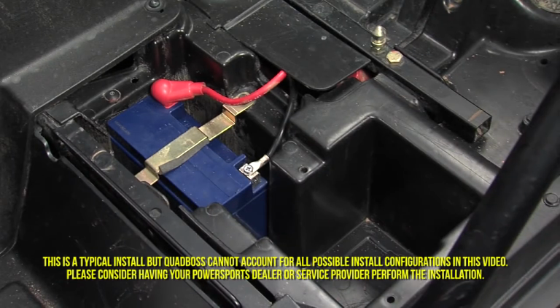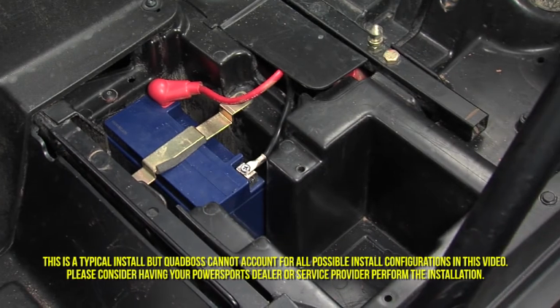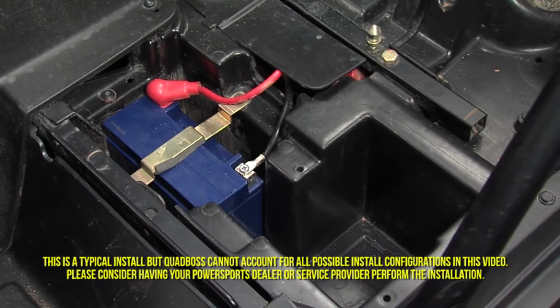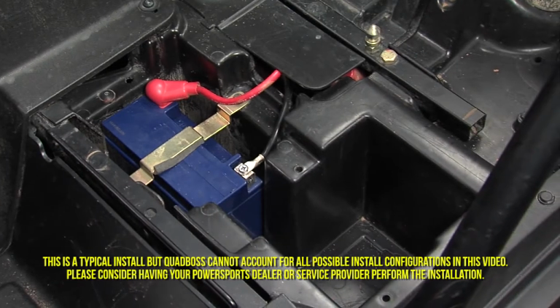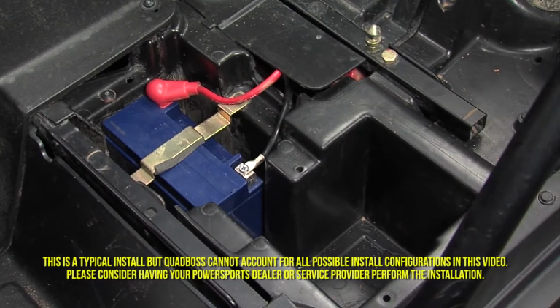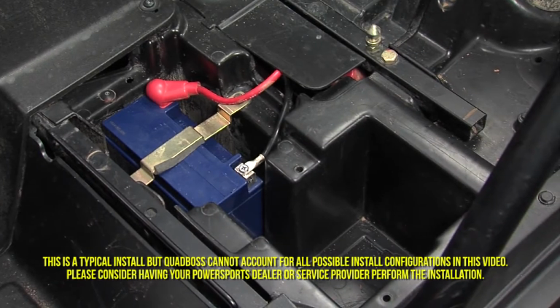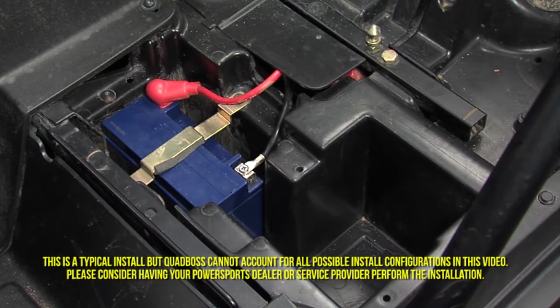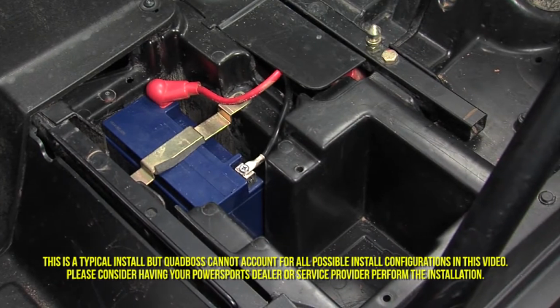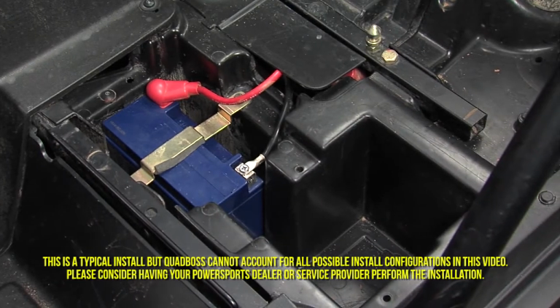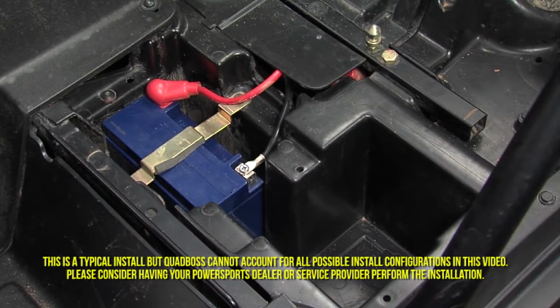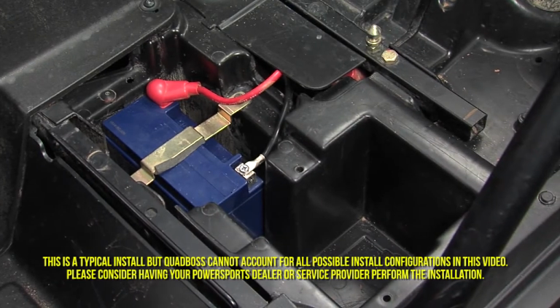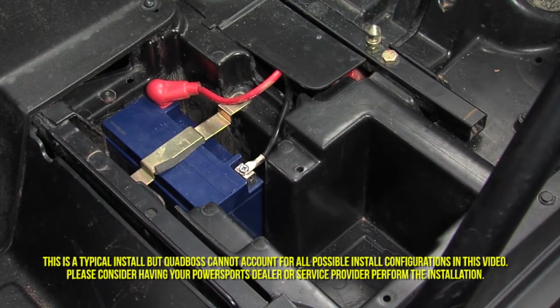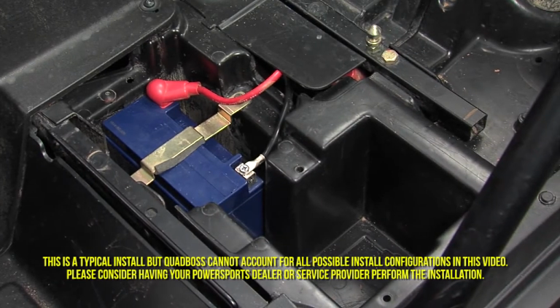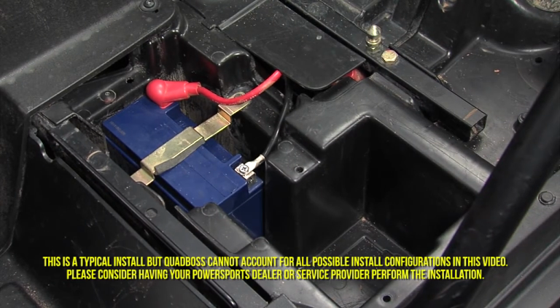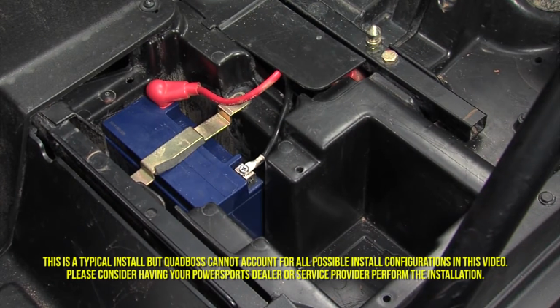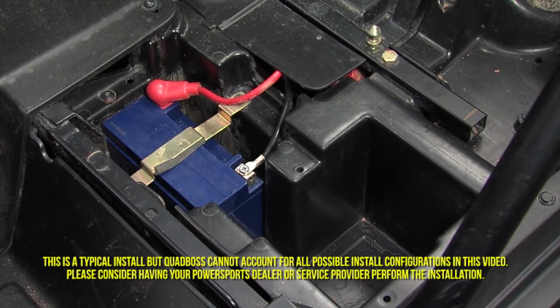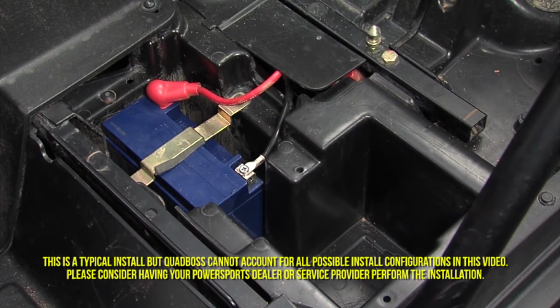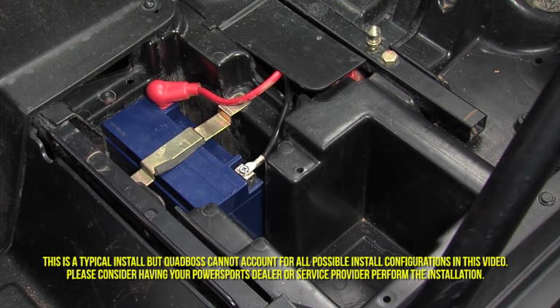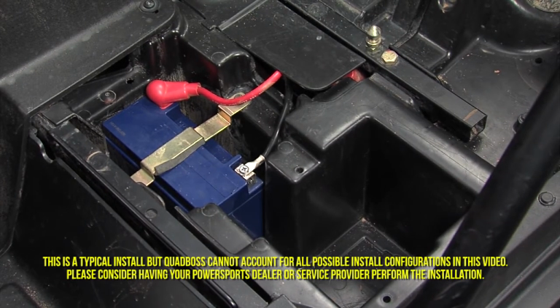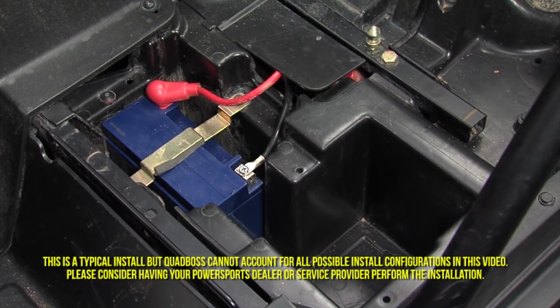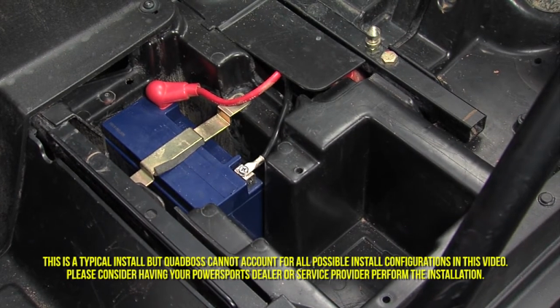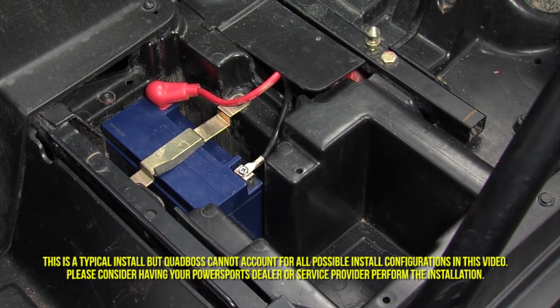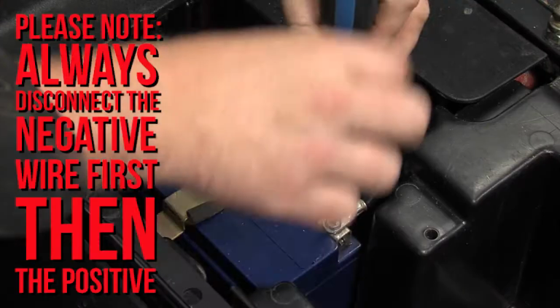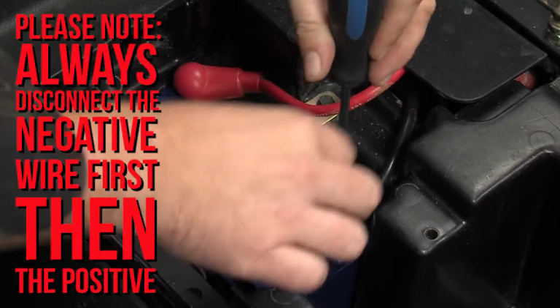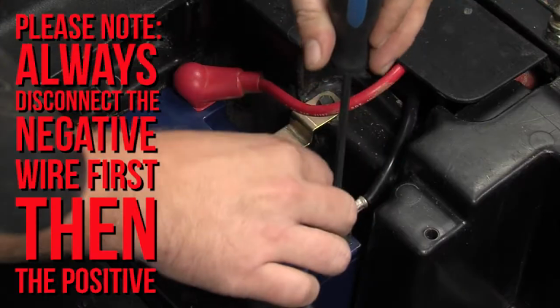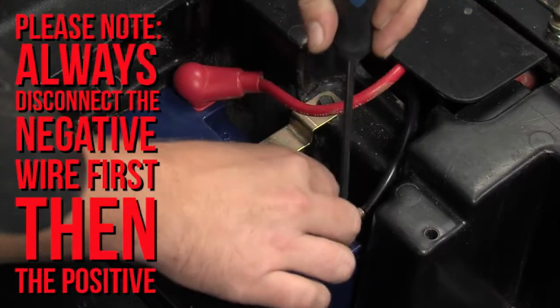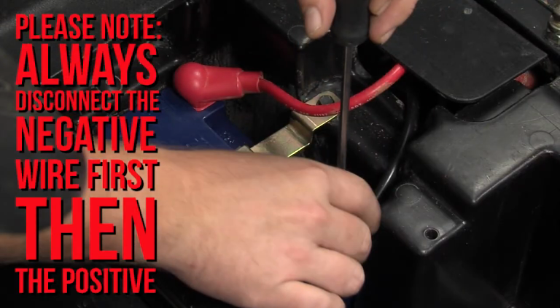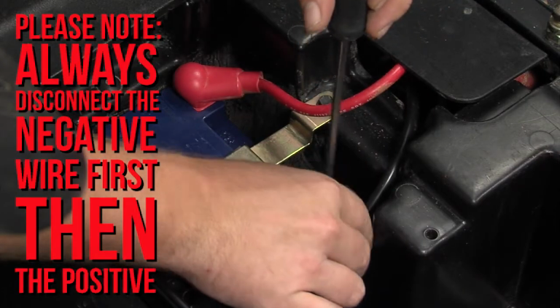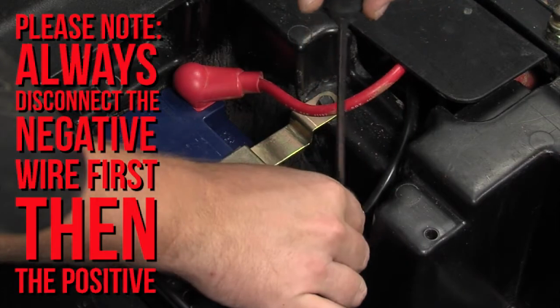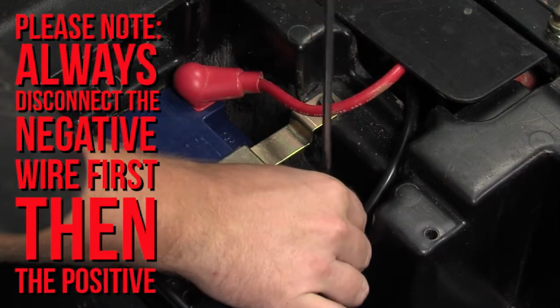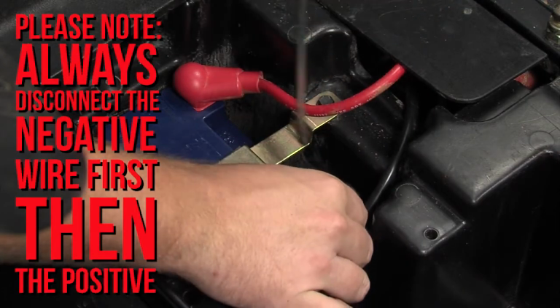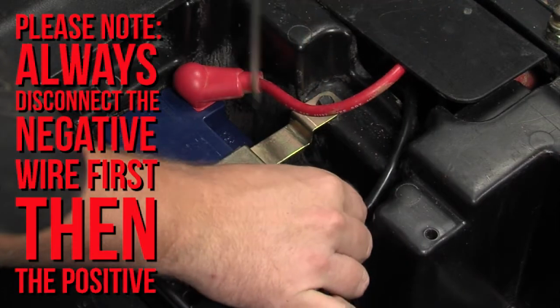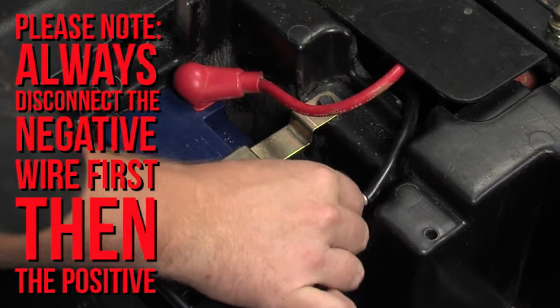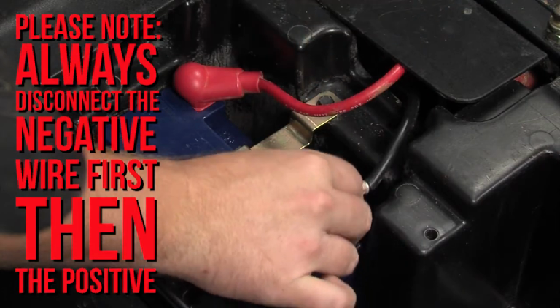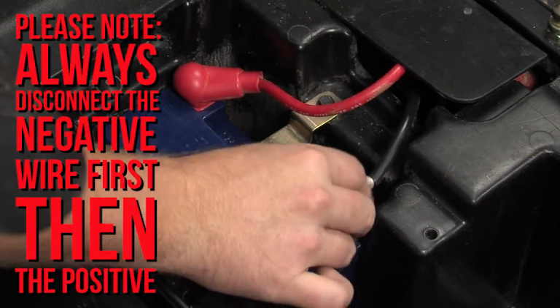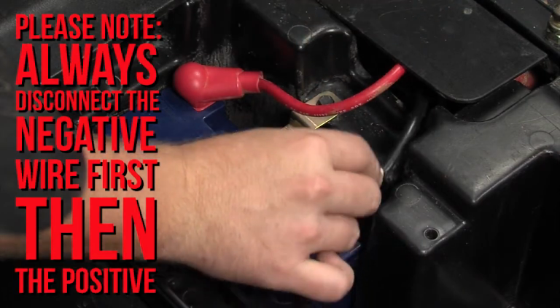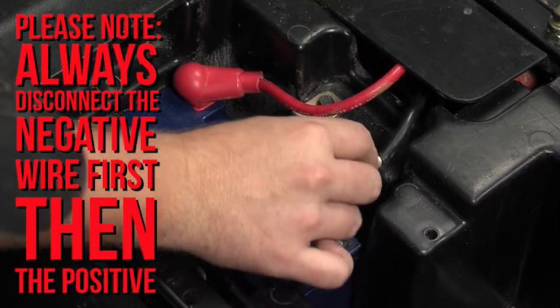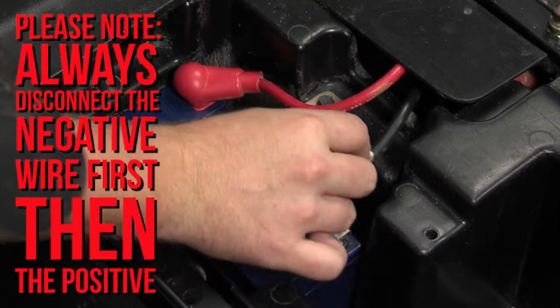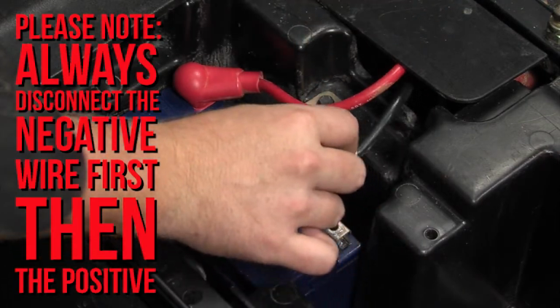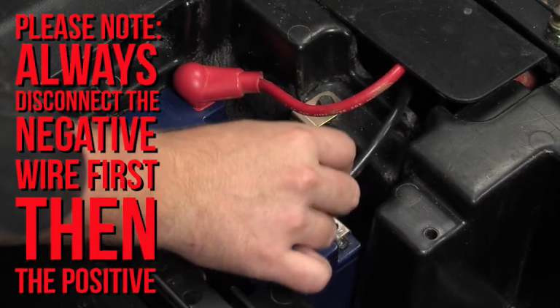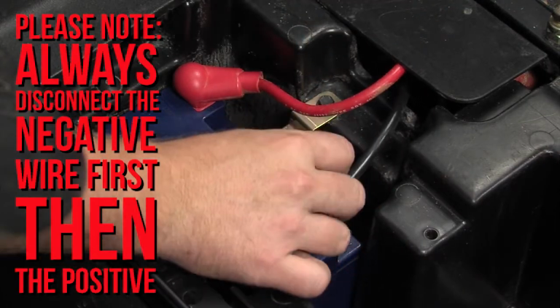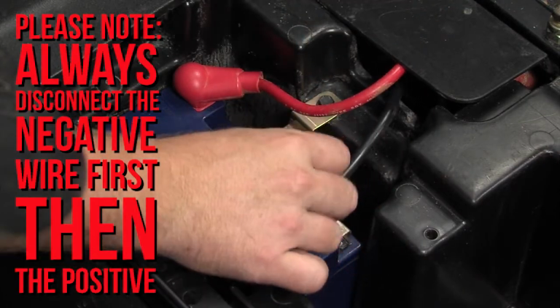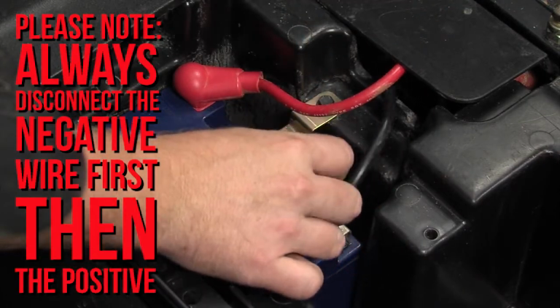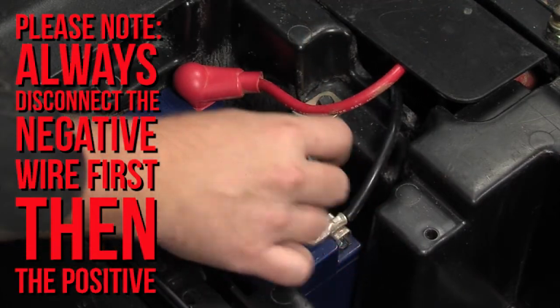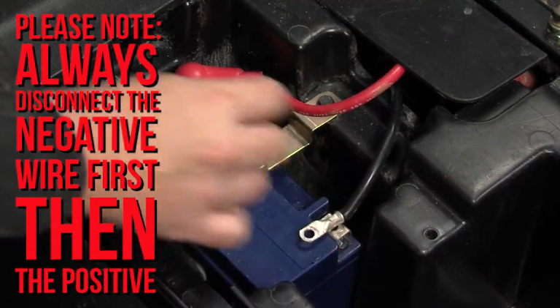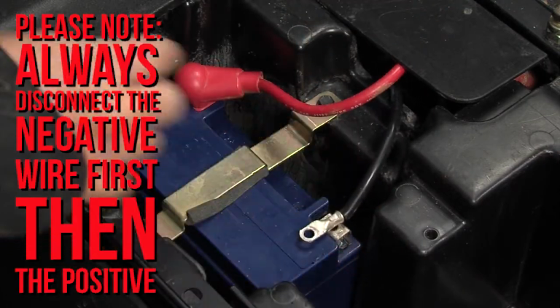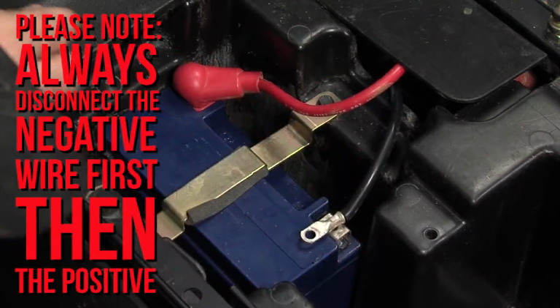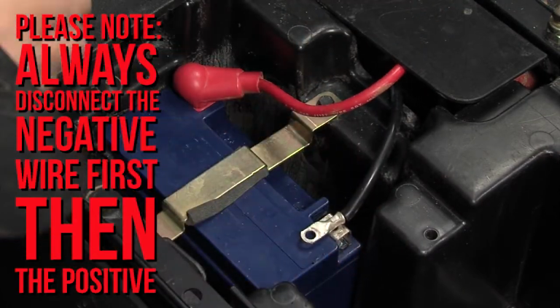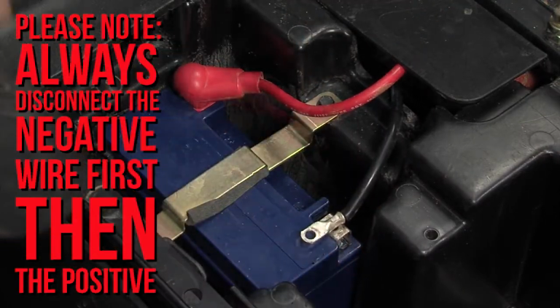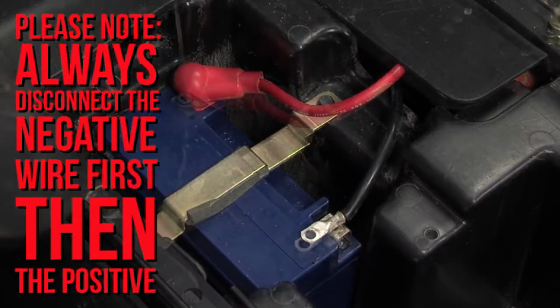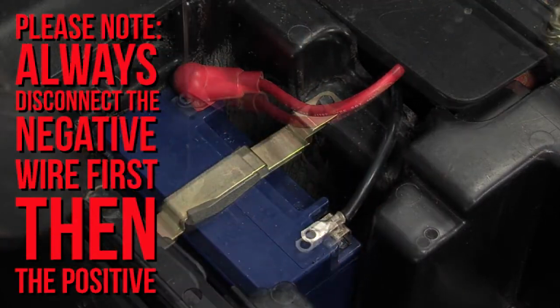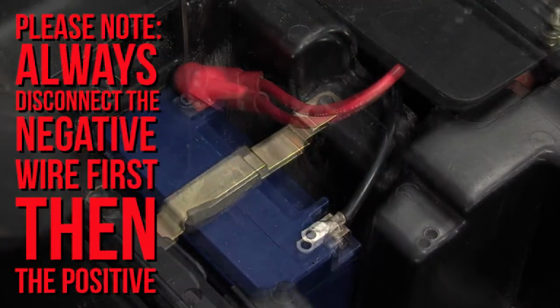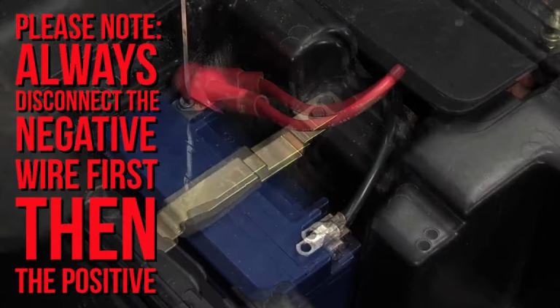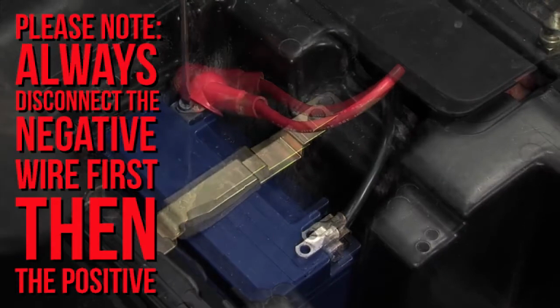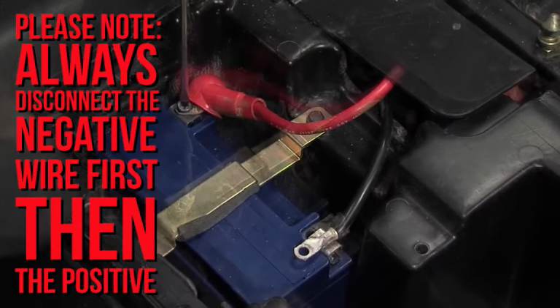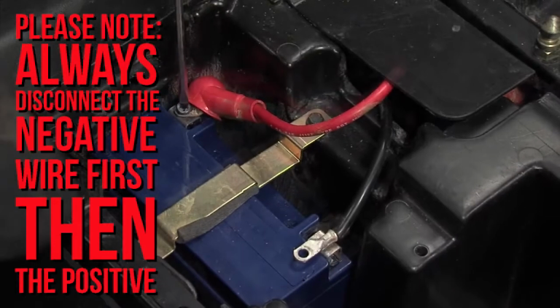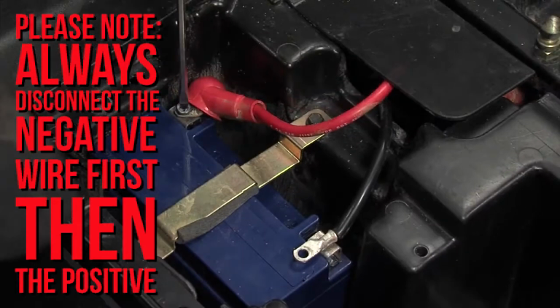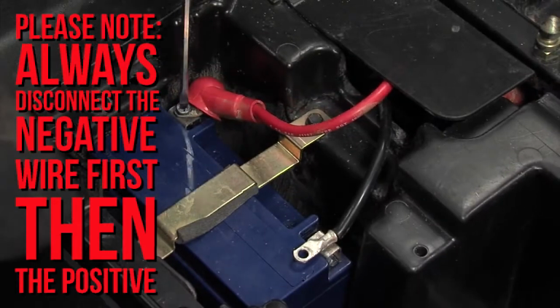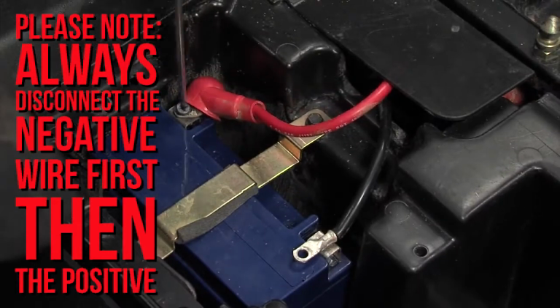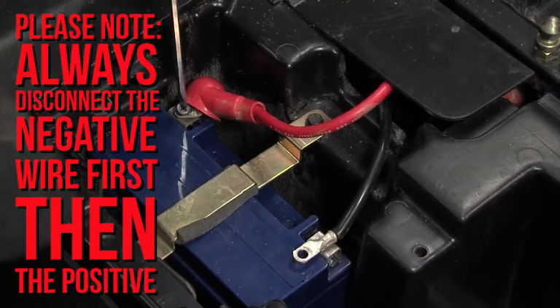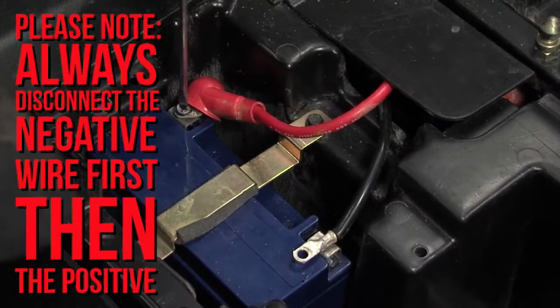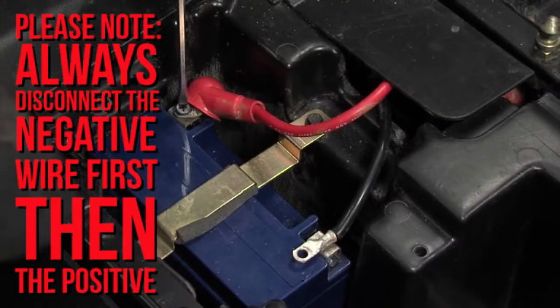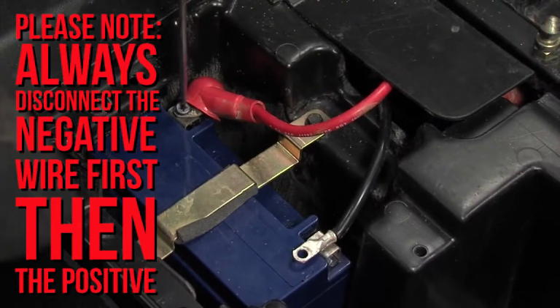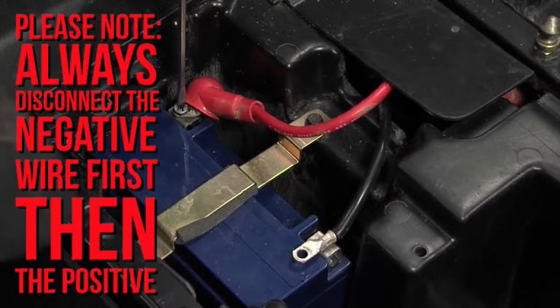Locate the battery on your vehicle and disconnect it. Negative wire first for safety, then the positive wire.